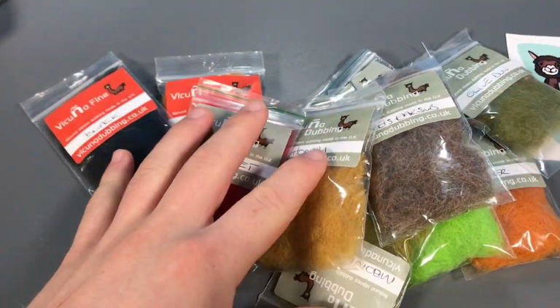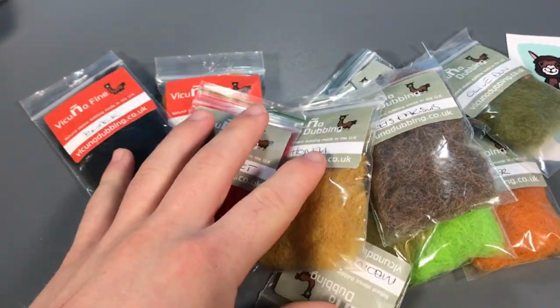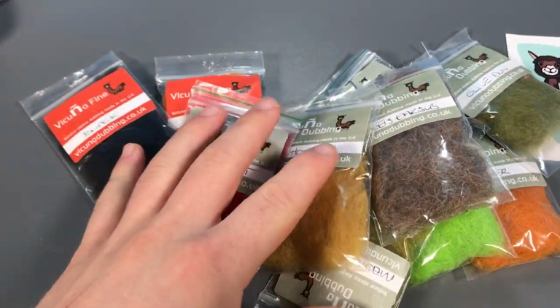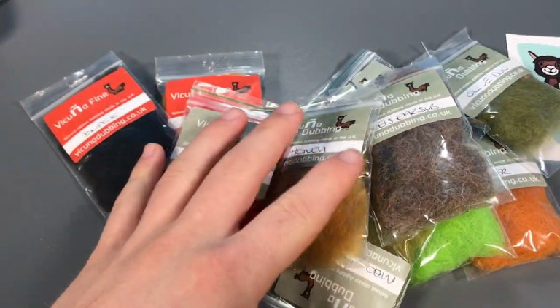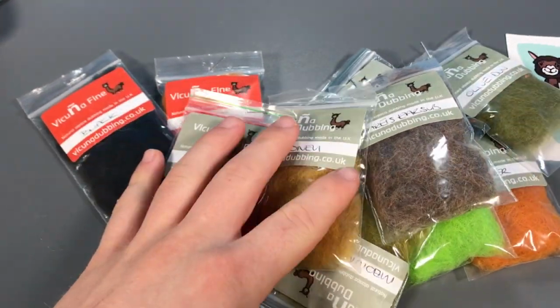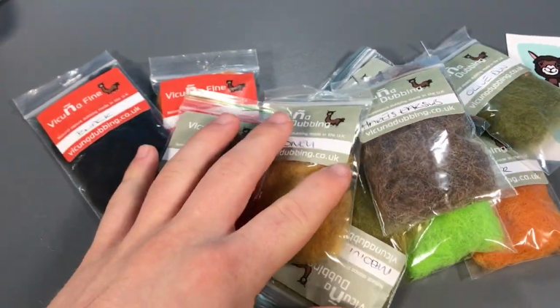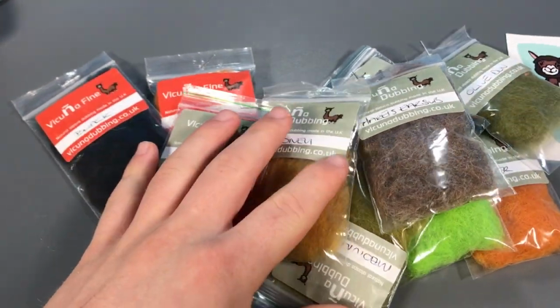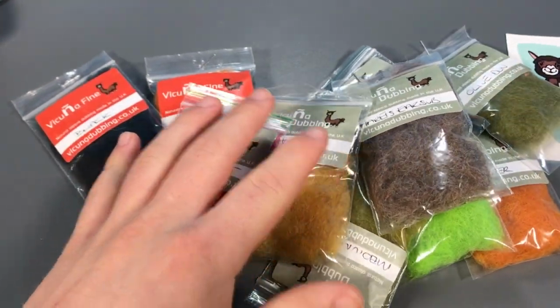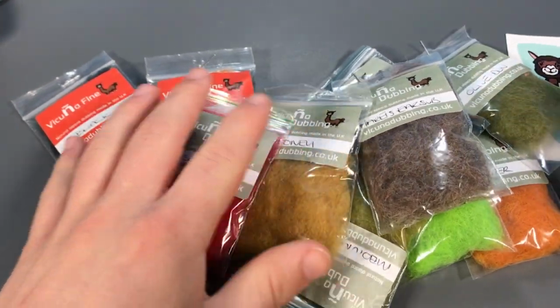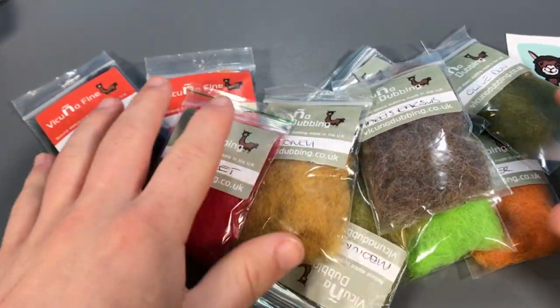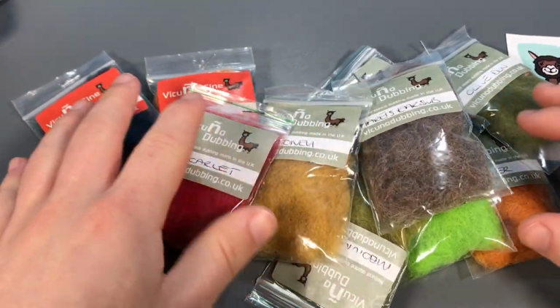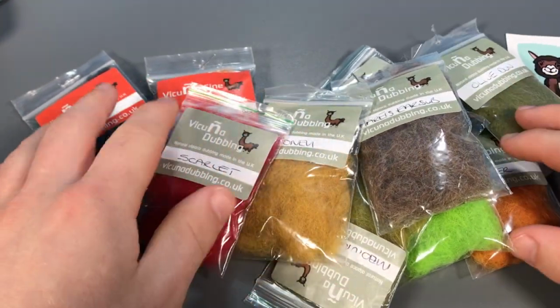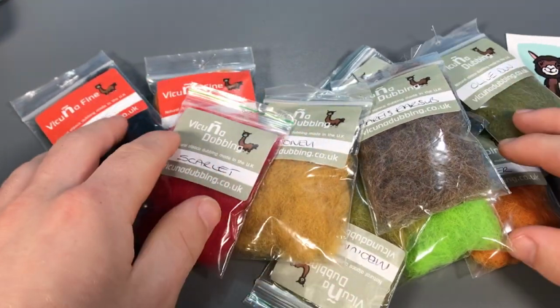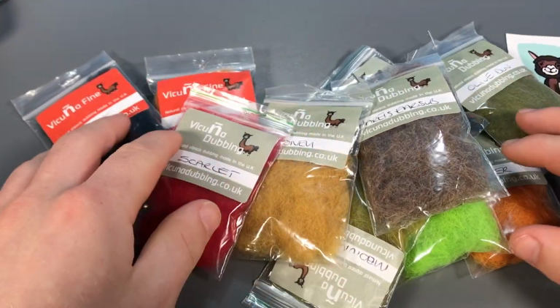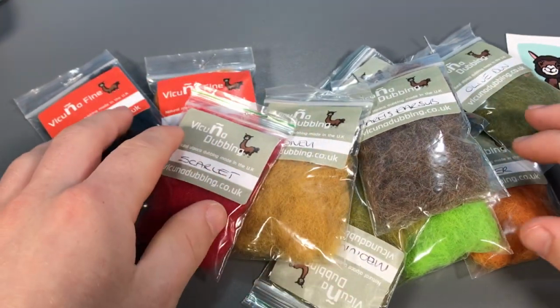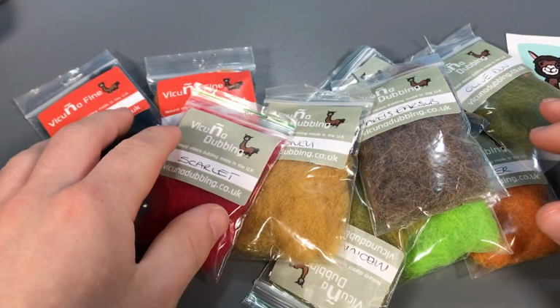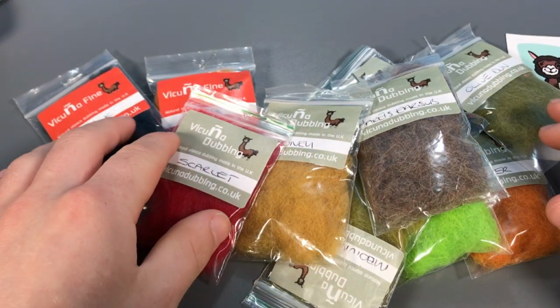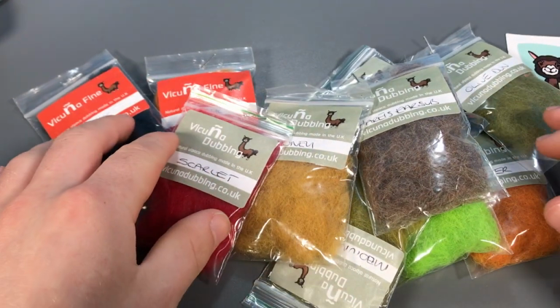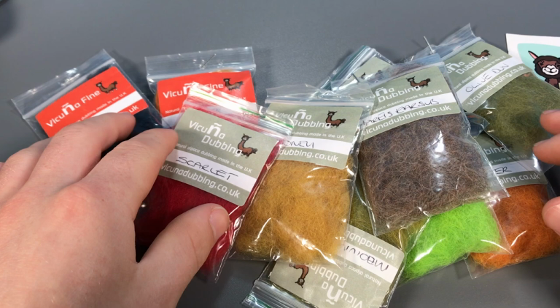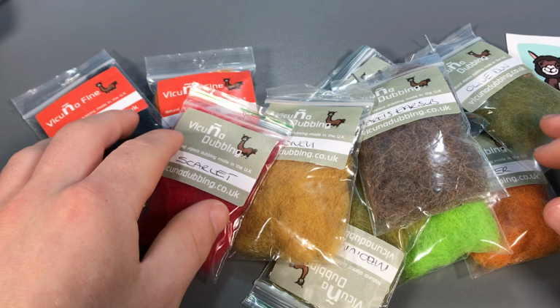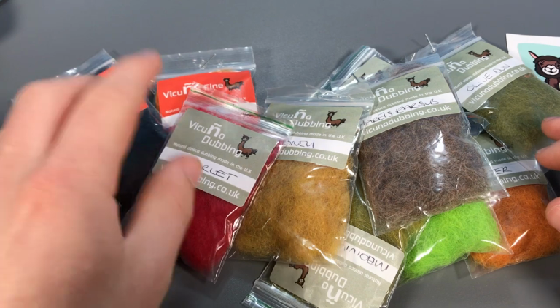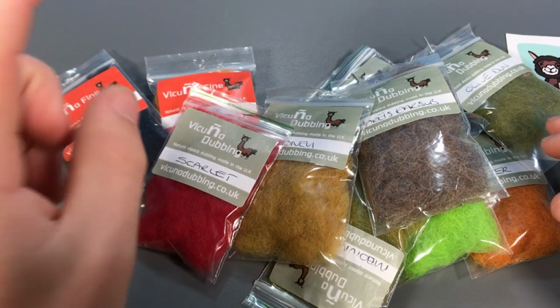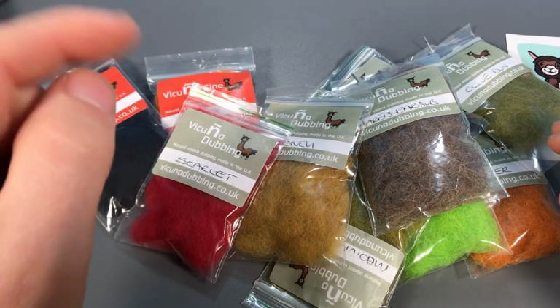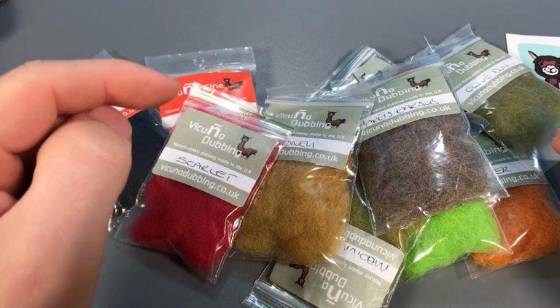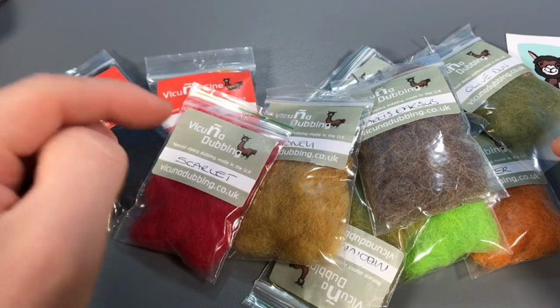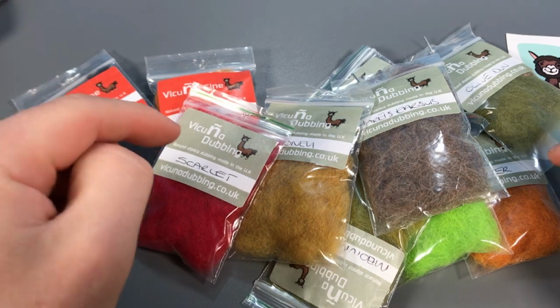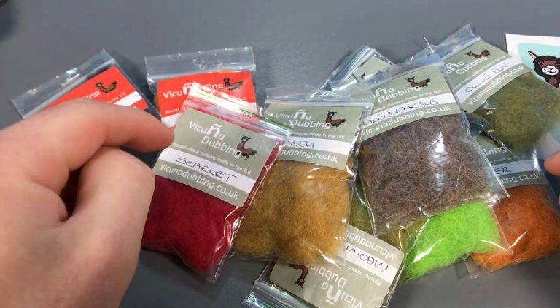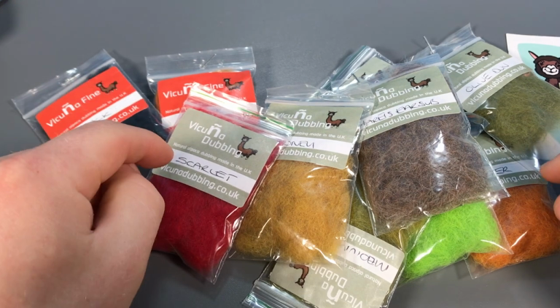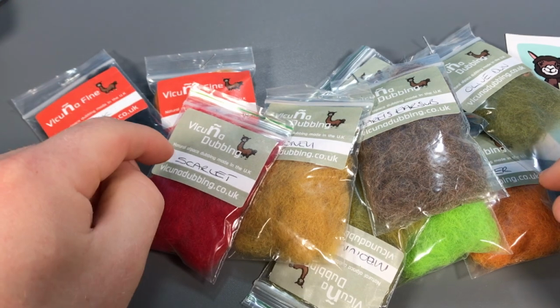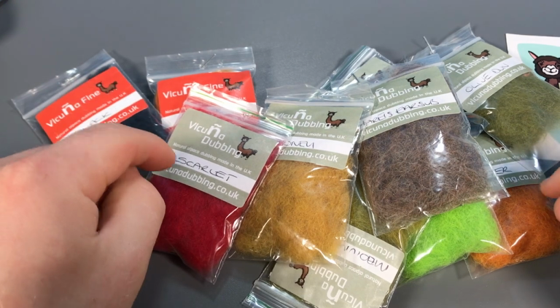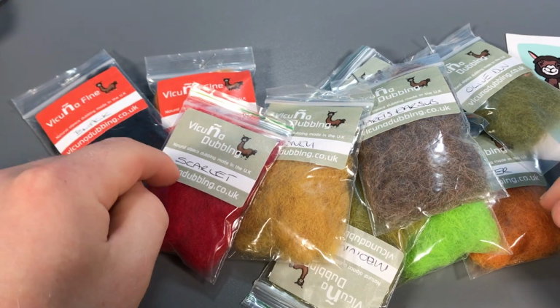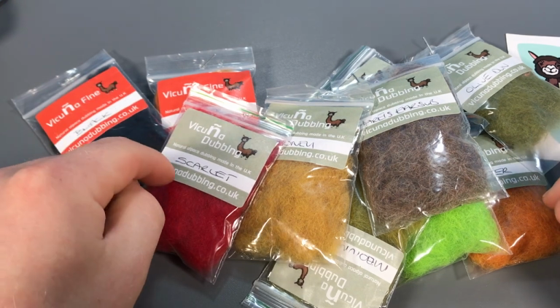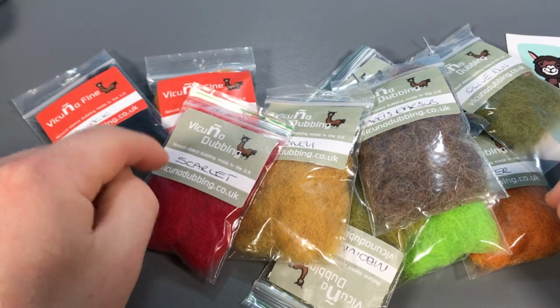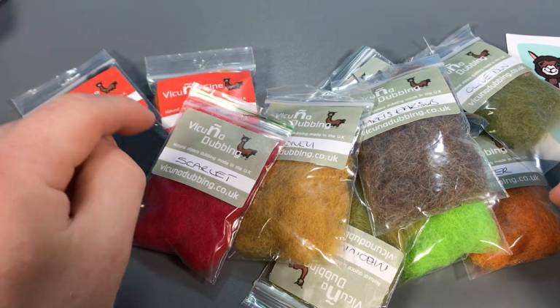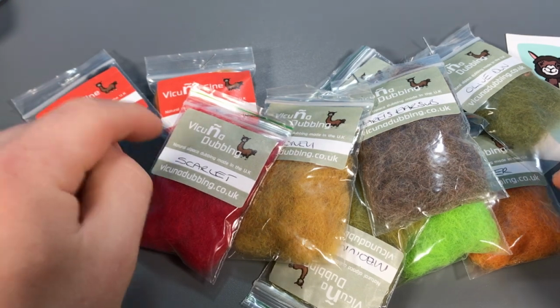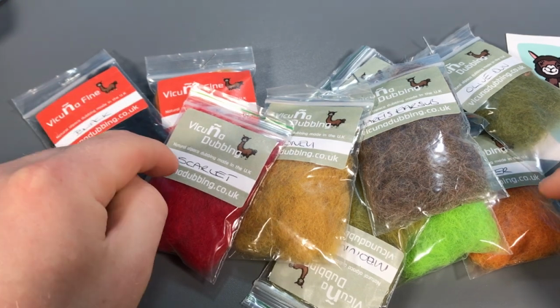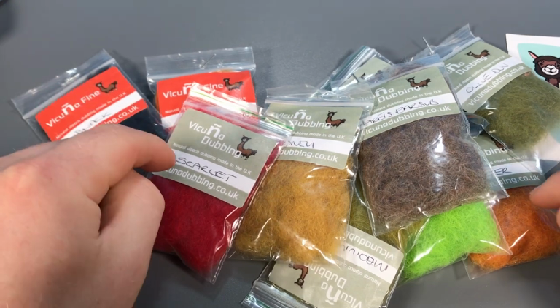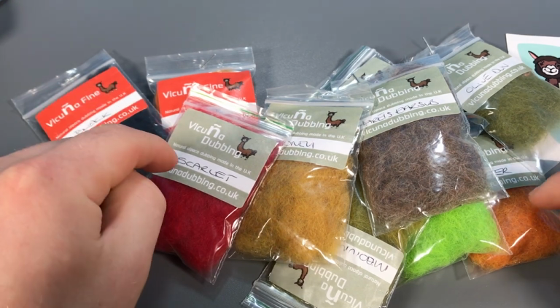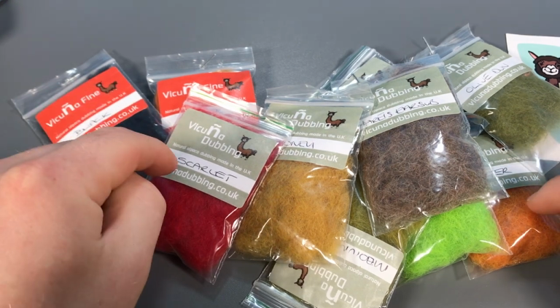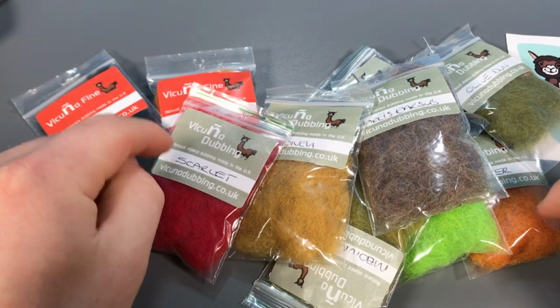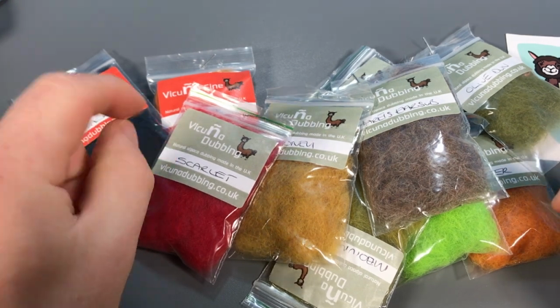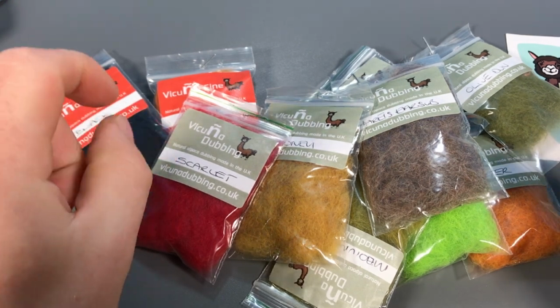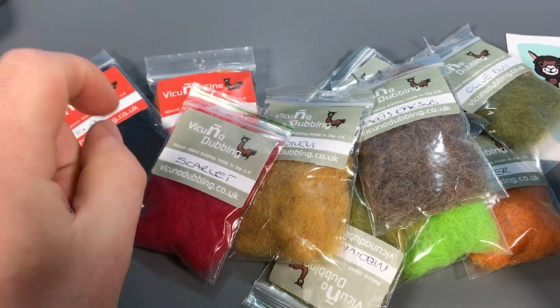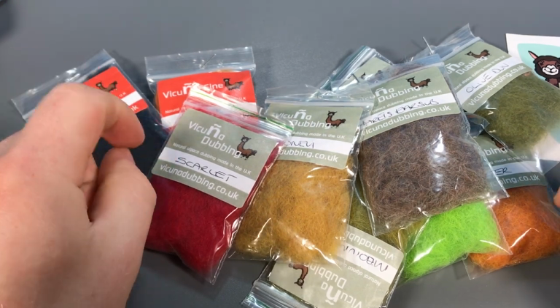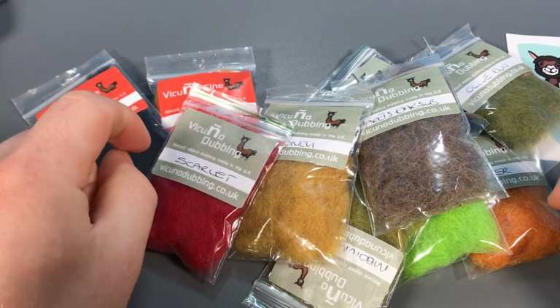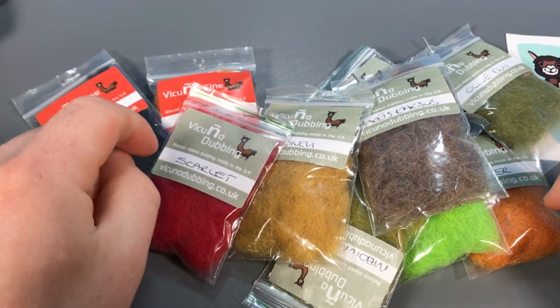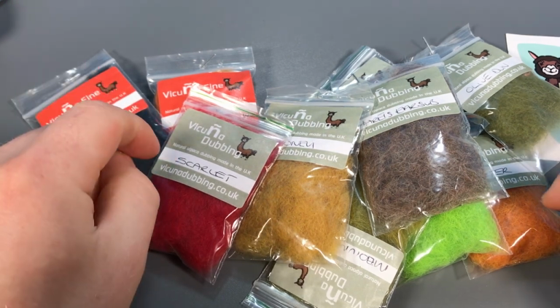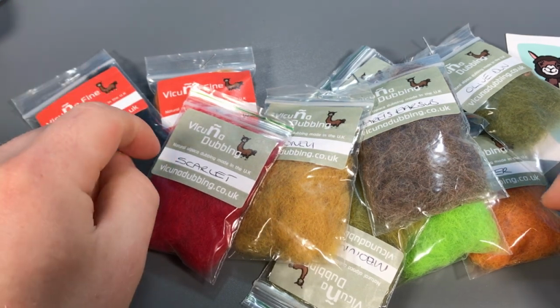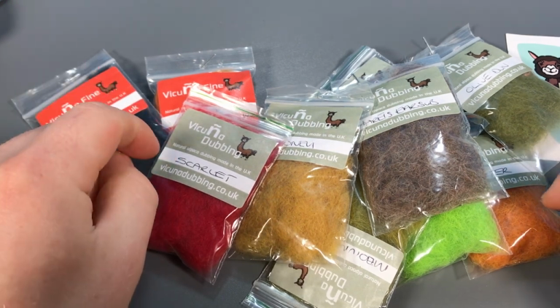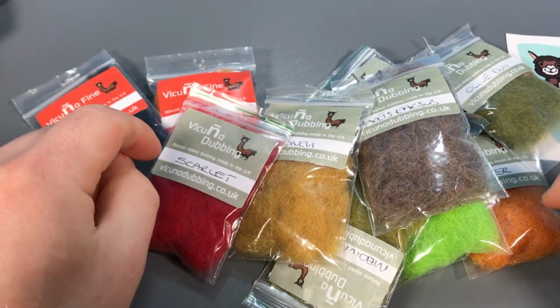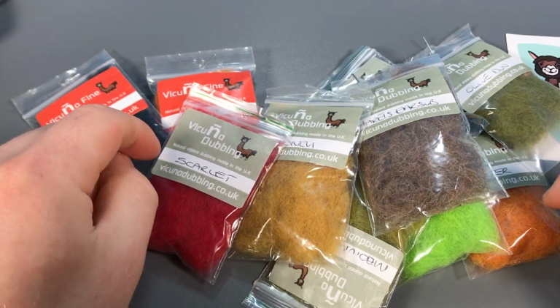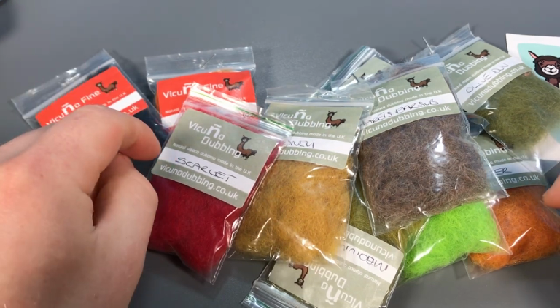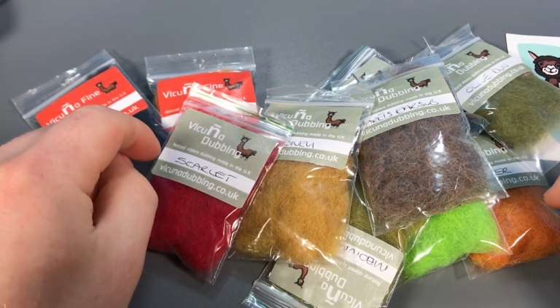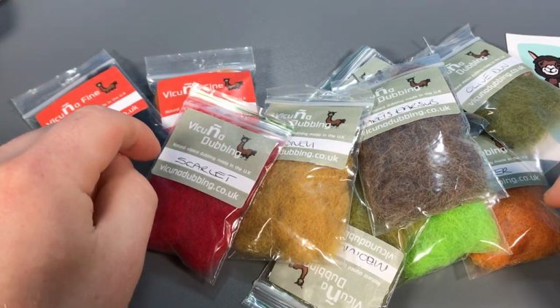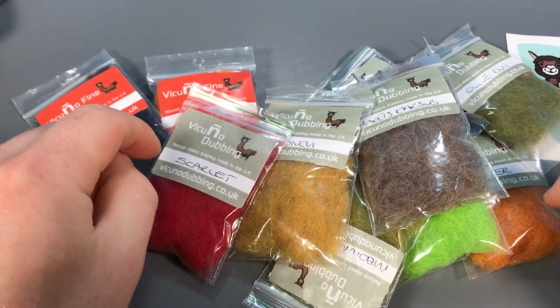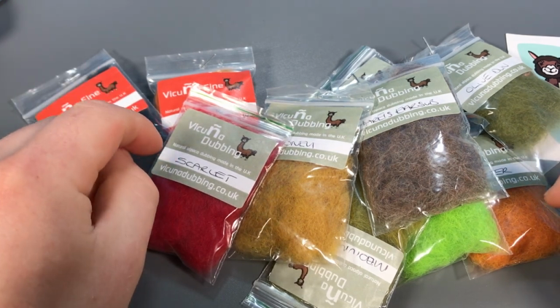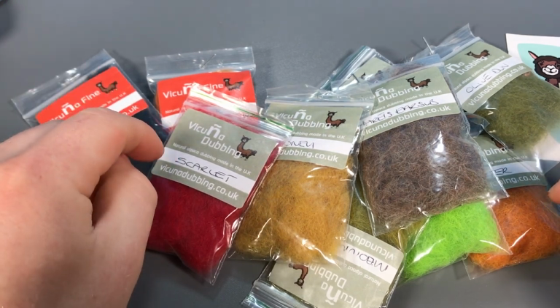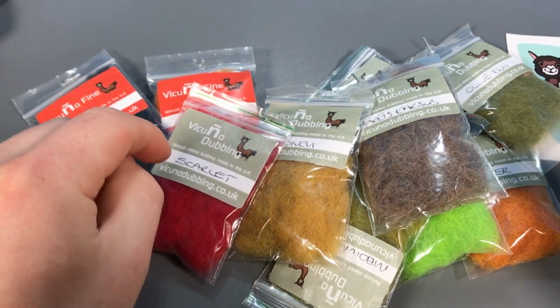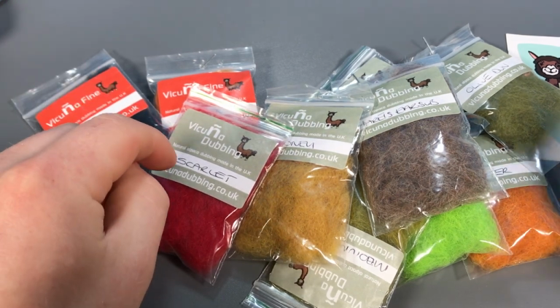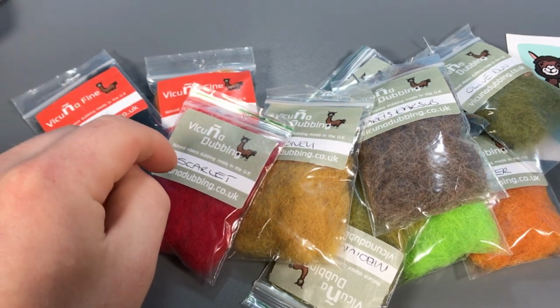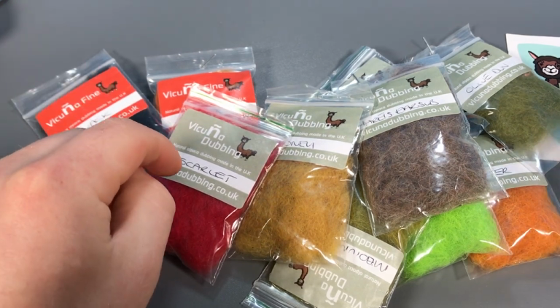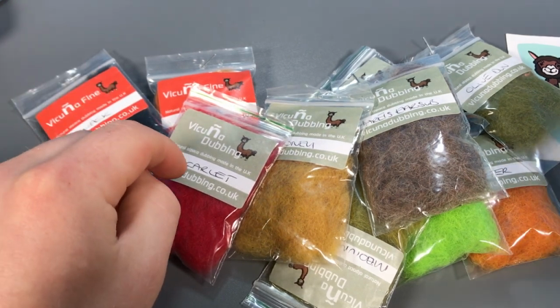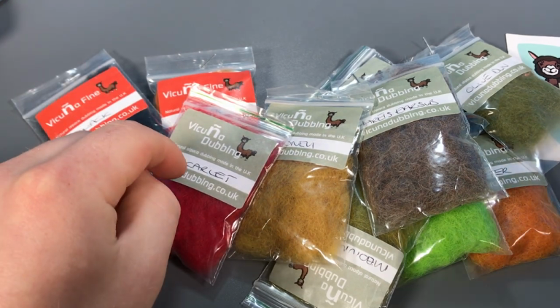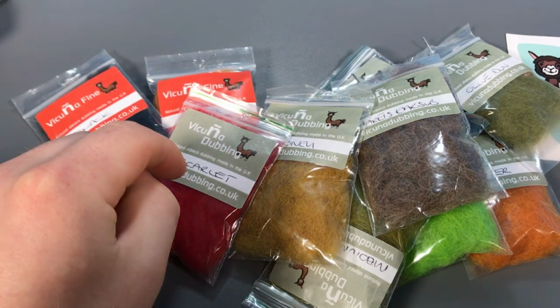I'll be doing some fly tying videos, so make sure you keep an eye out for that. Thank you for watching.